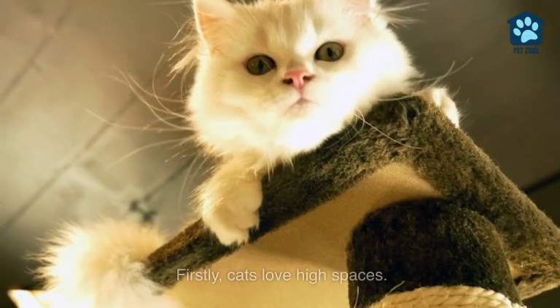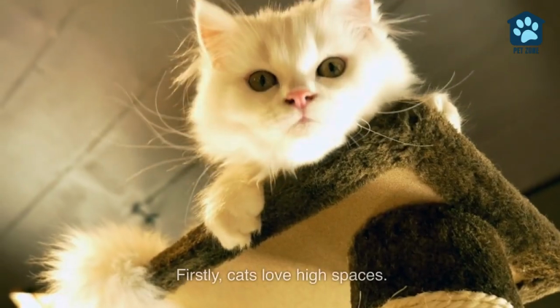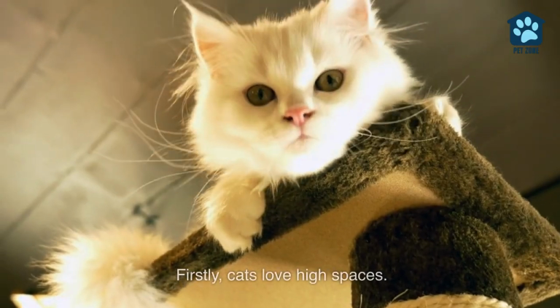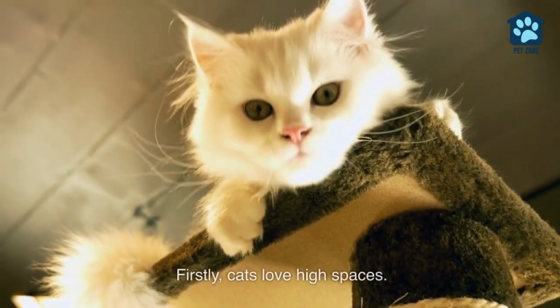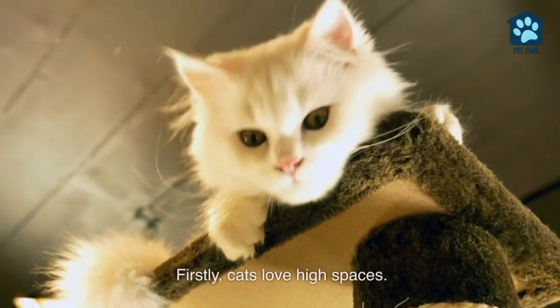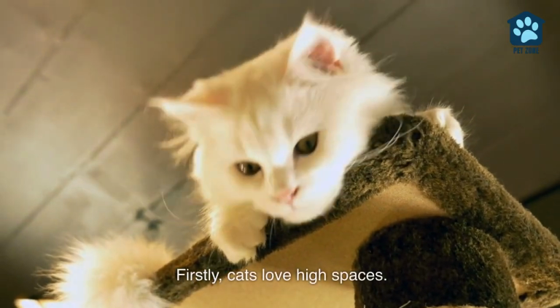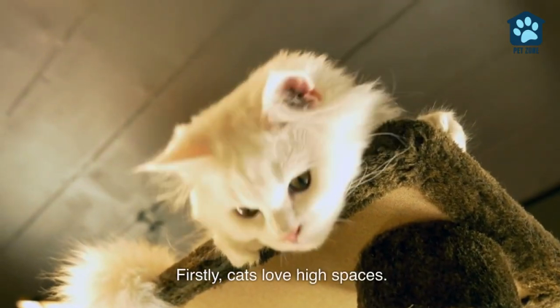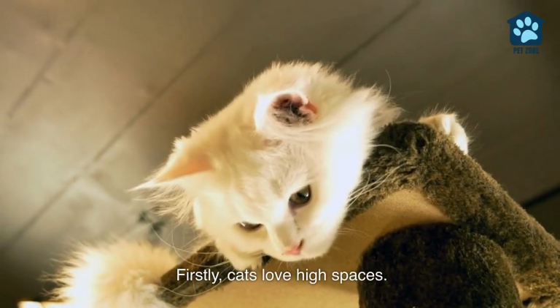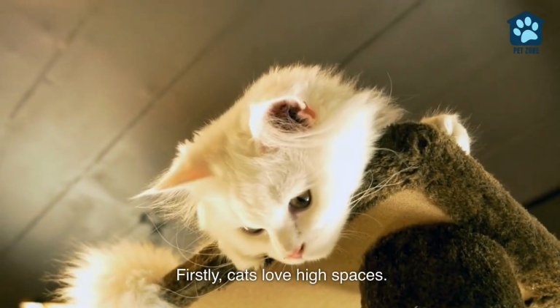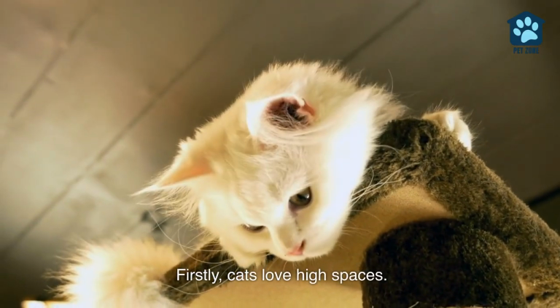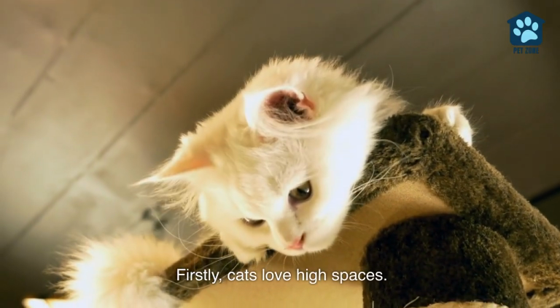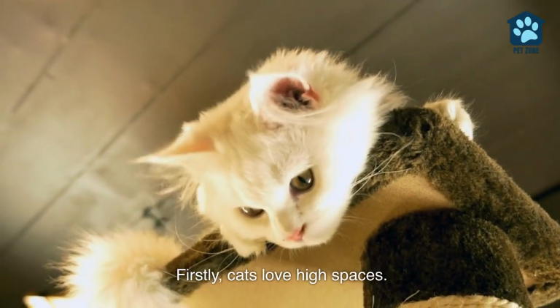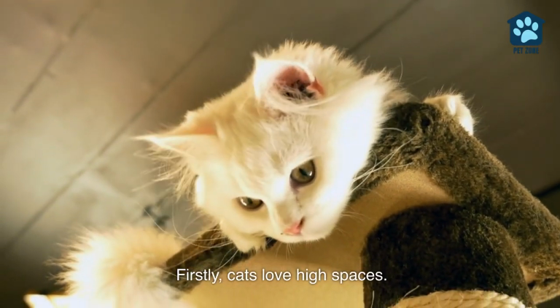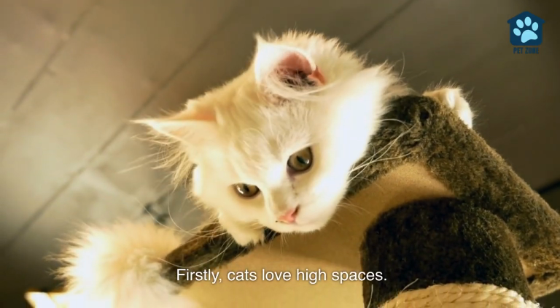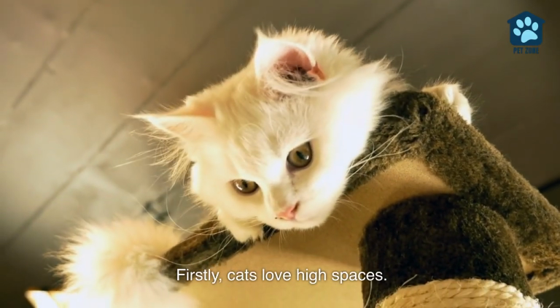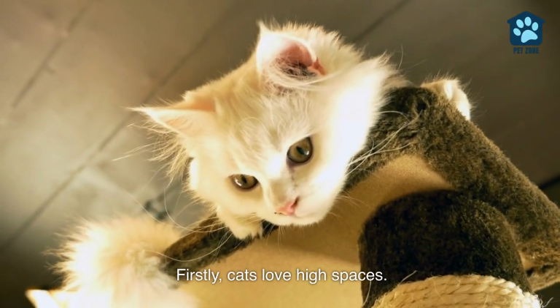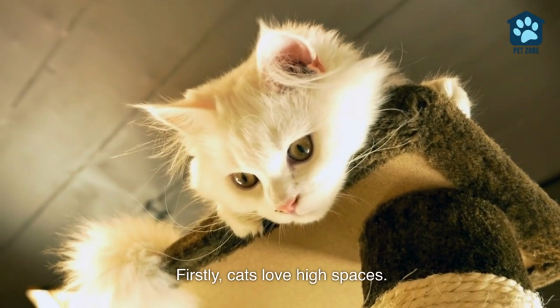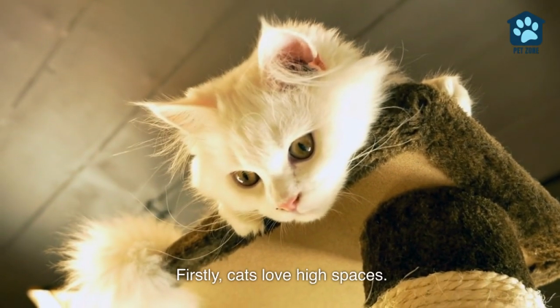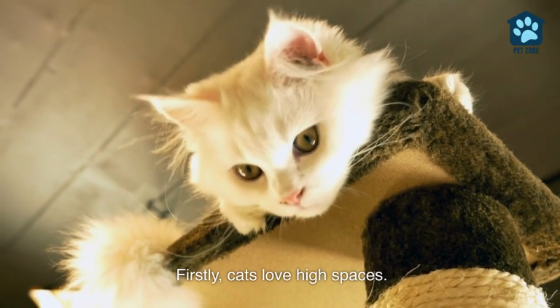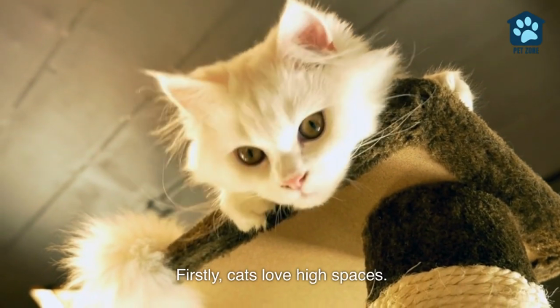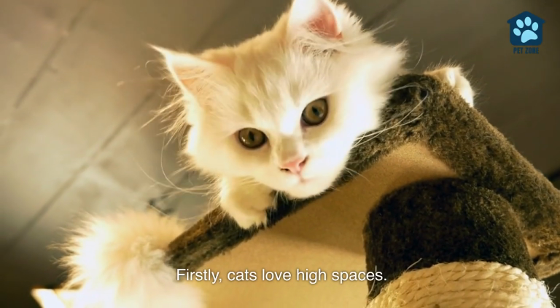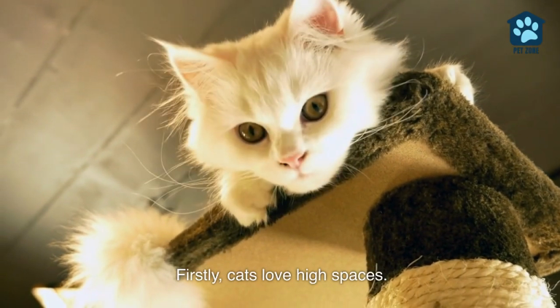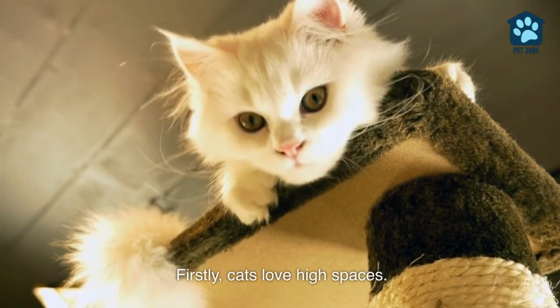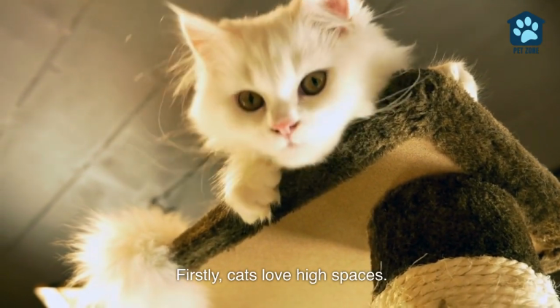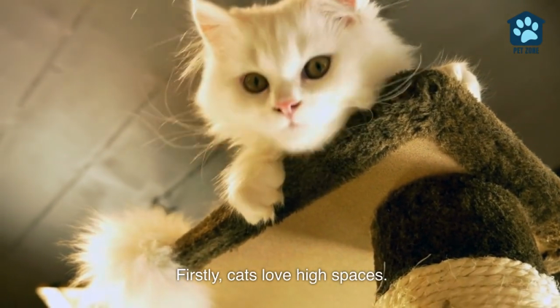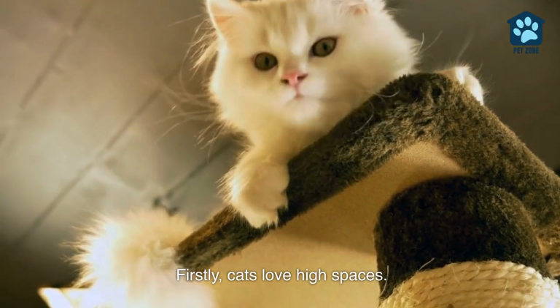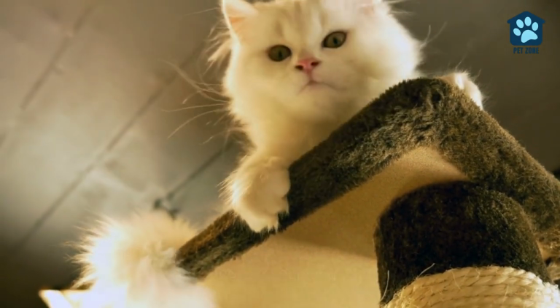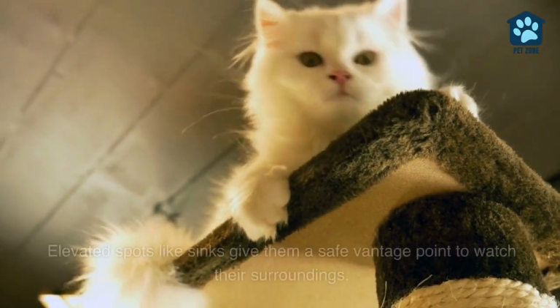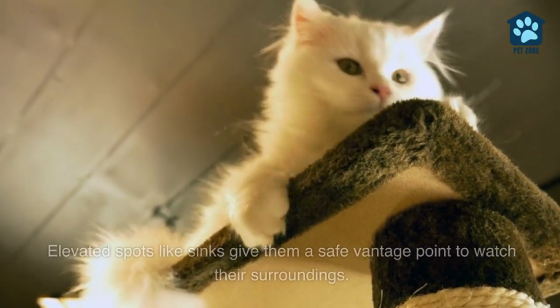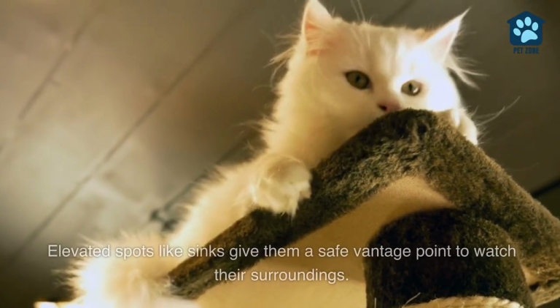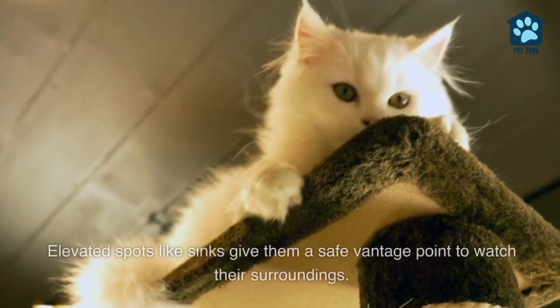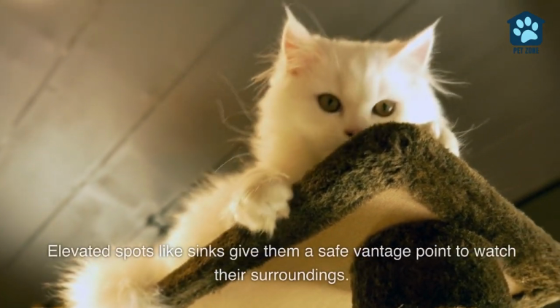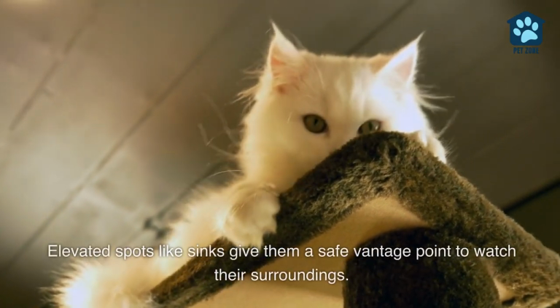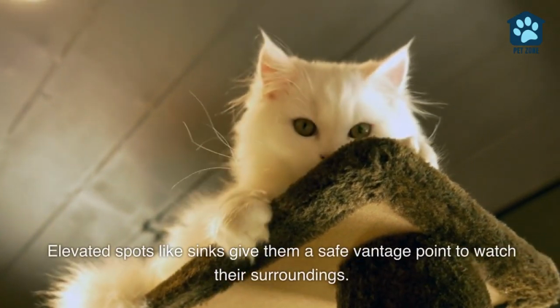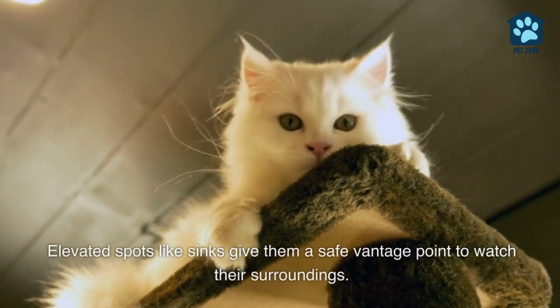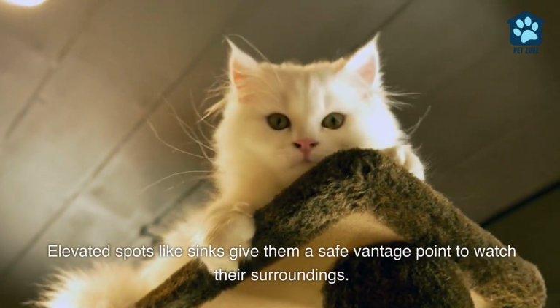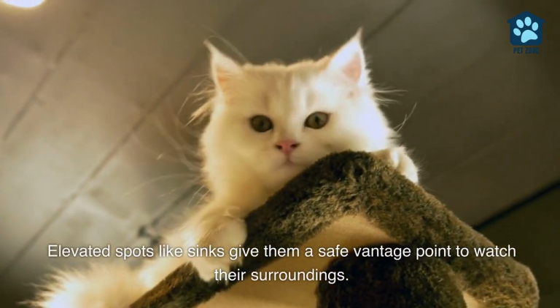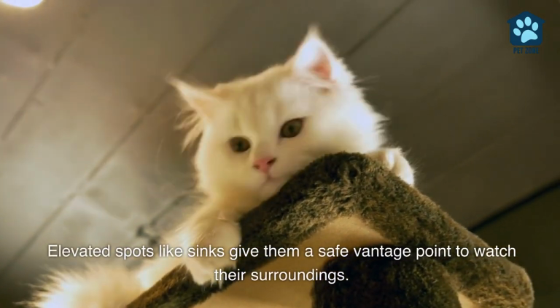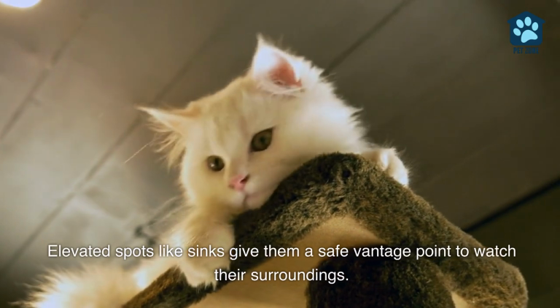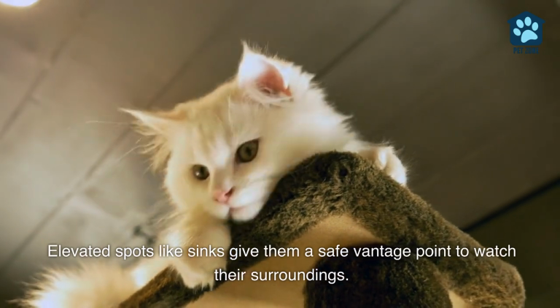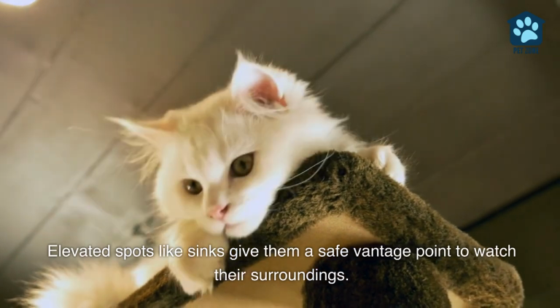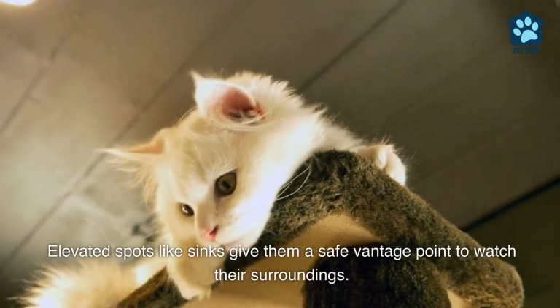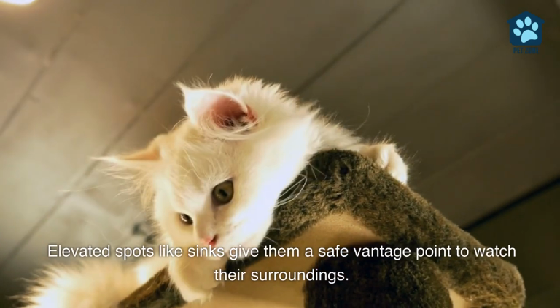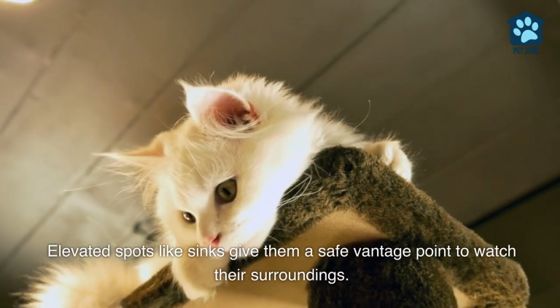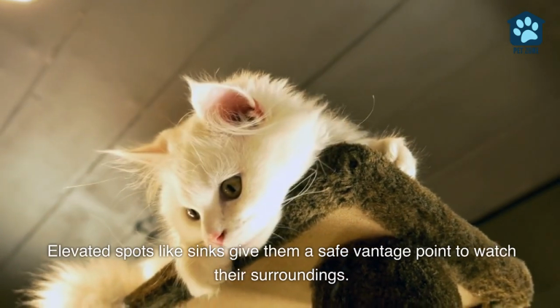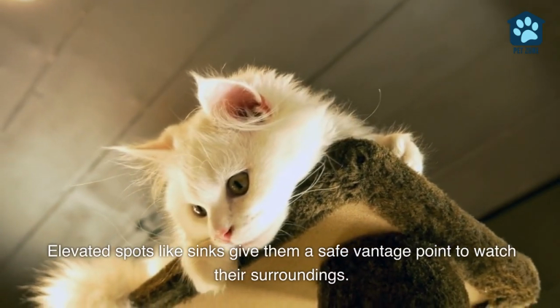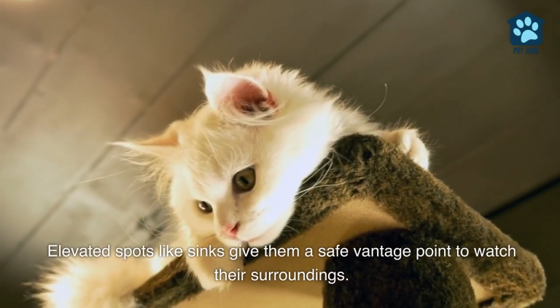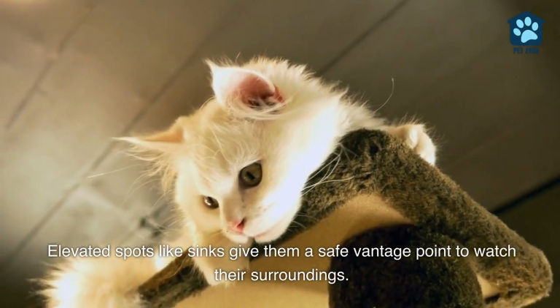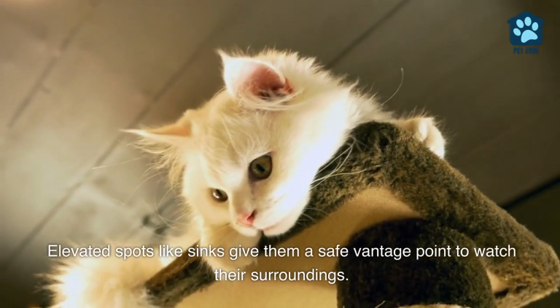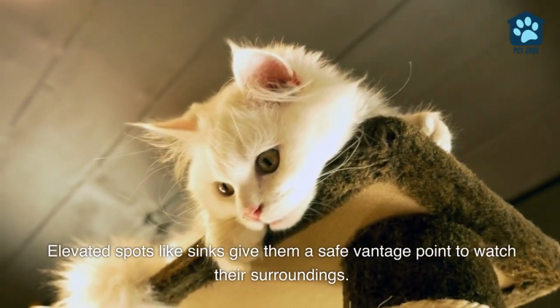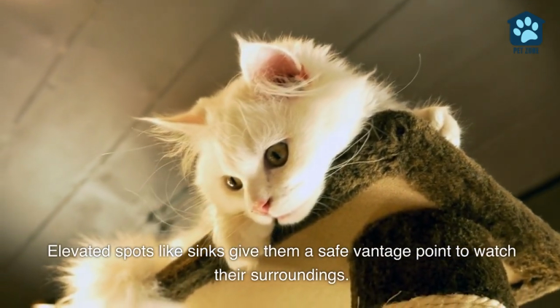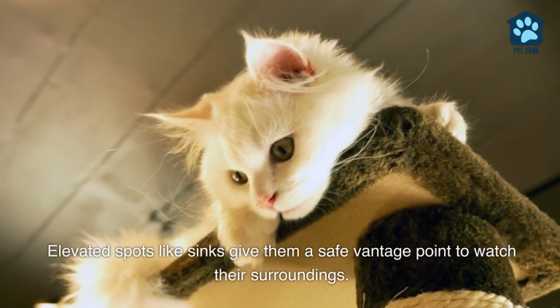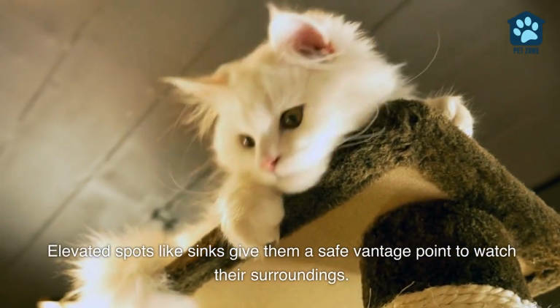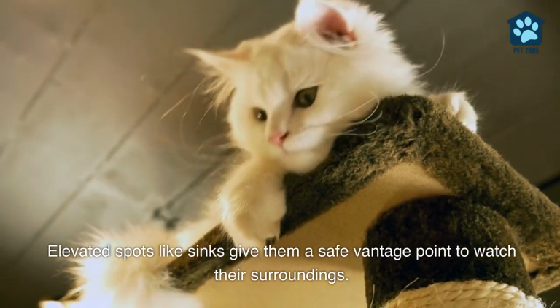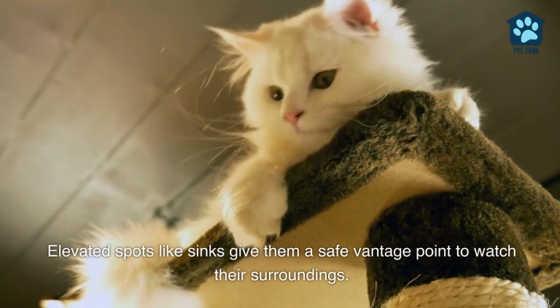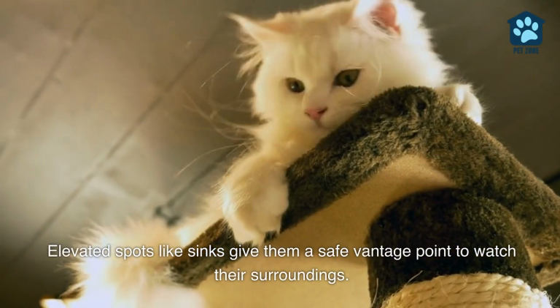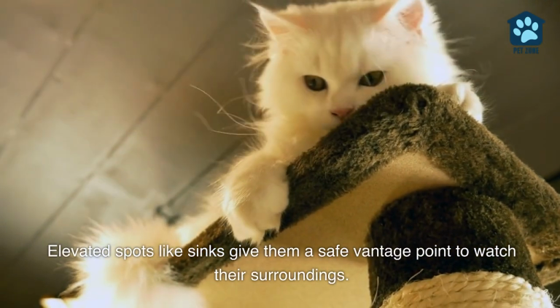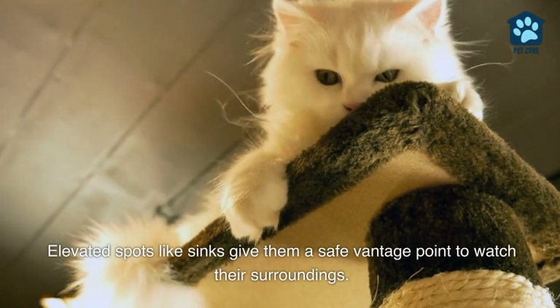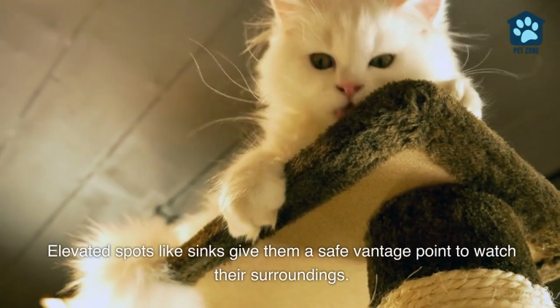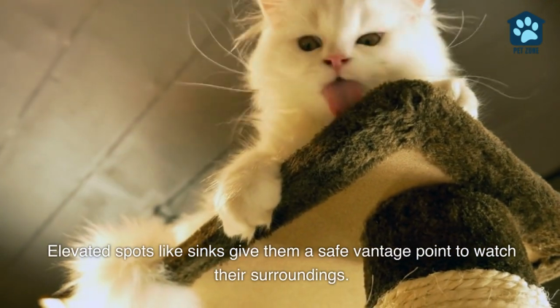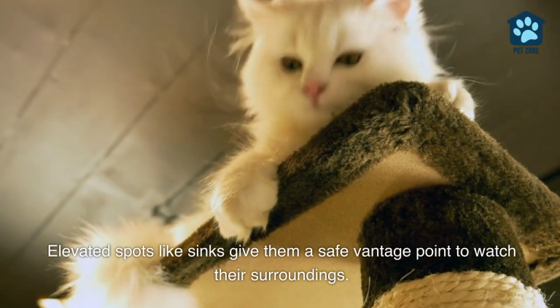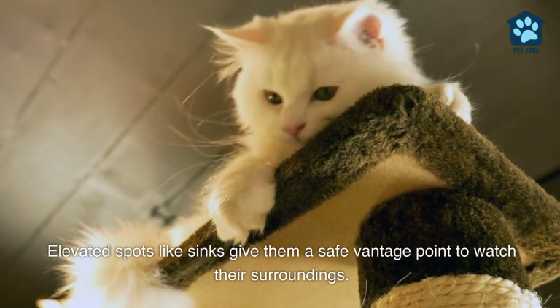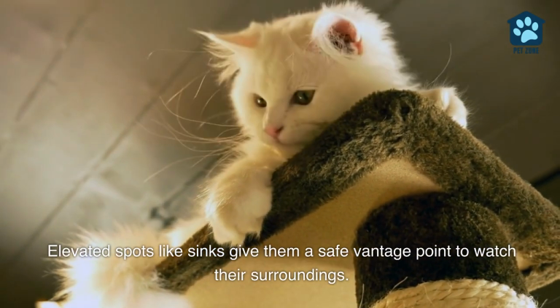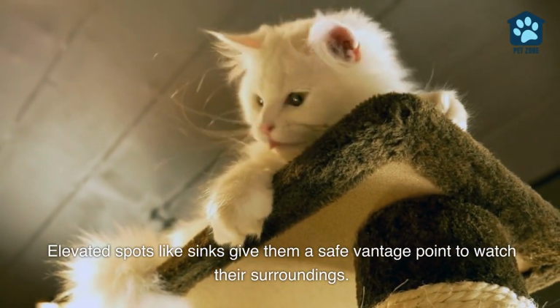Firstly, cats love high spaces. Elevated spots like sinks give them a safe vantage point to watch their surroundings.